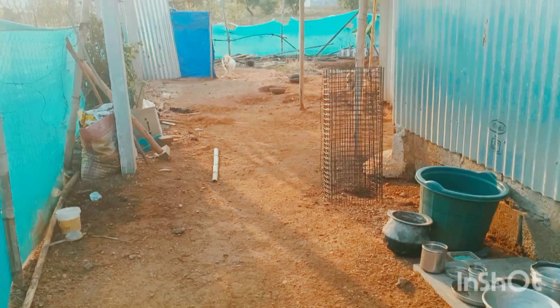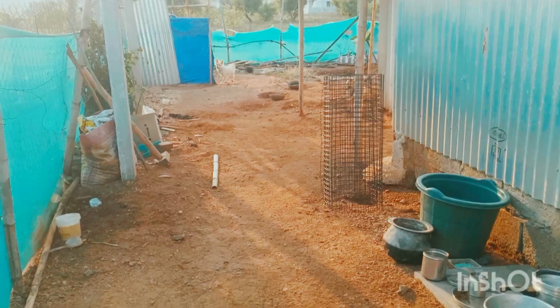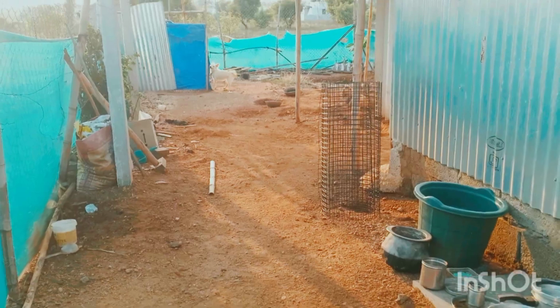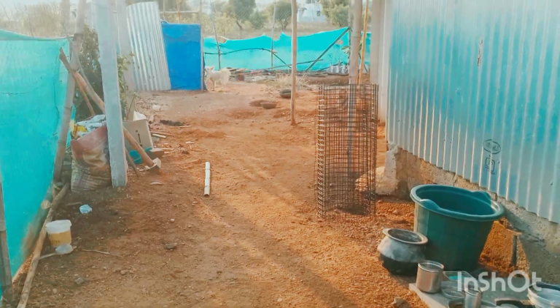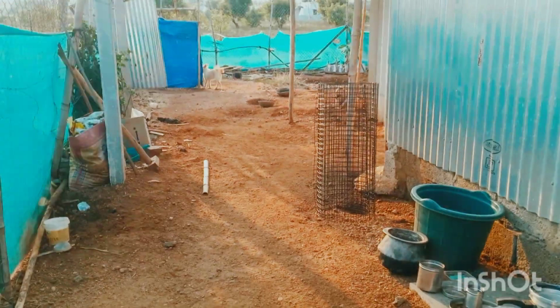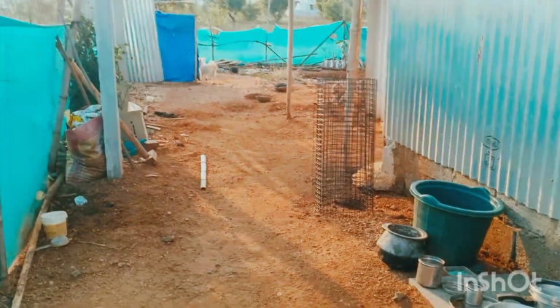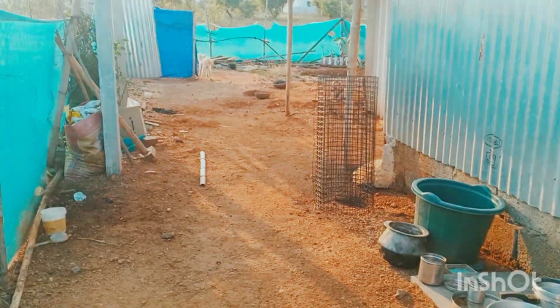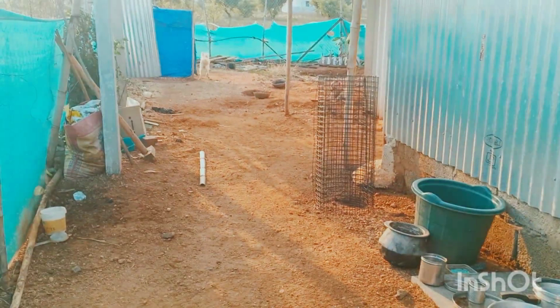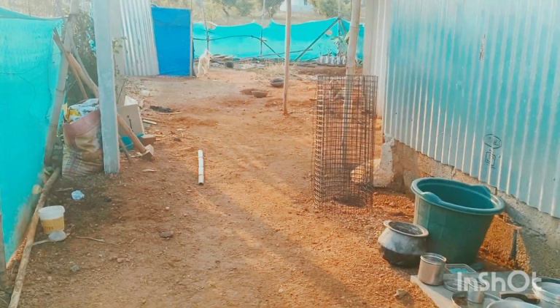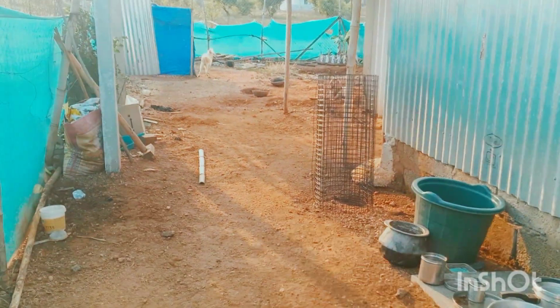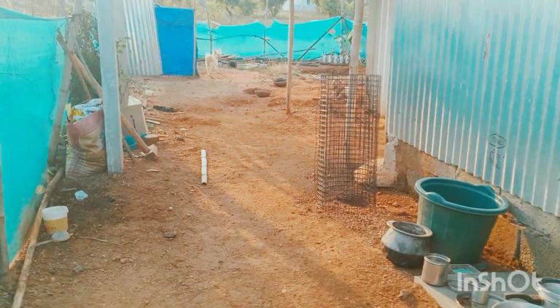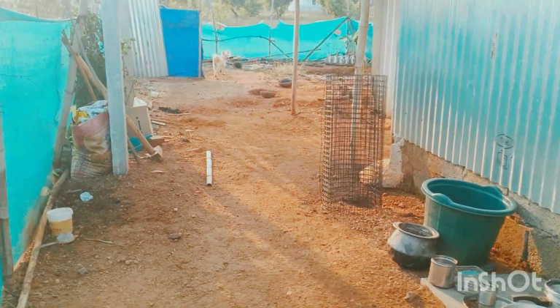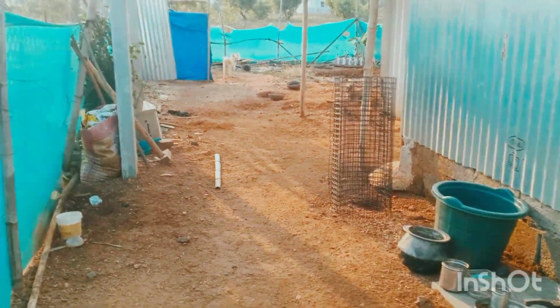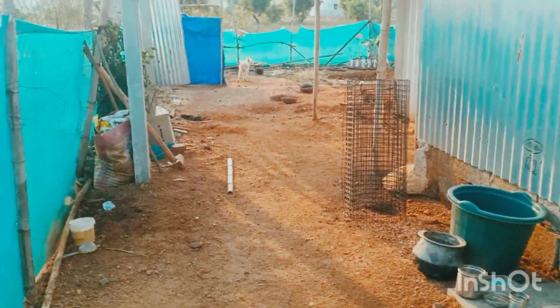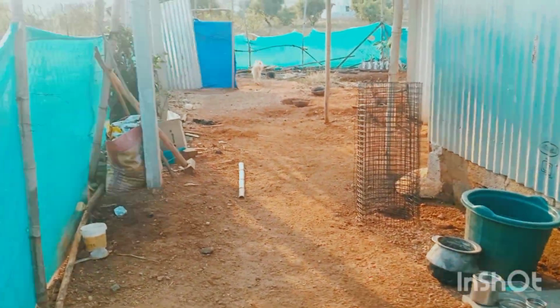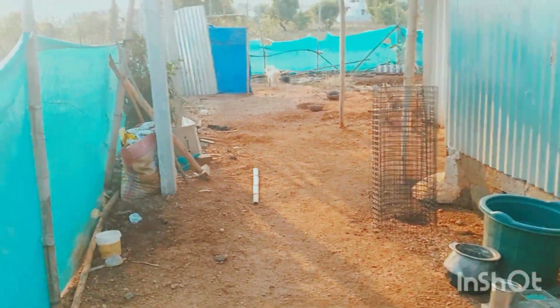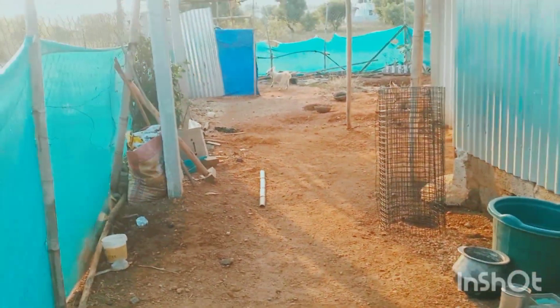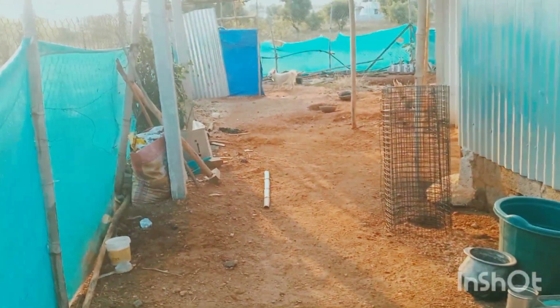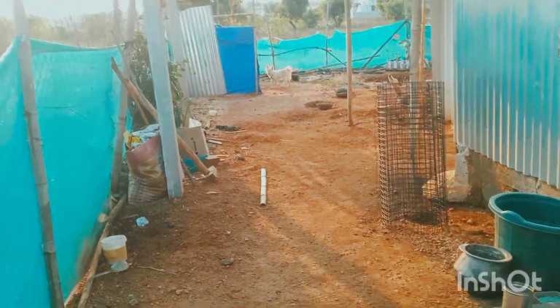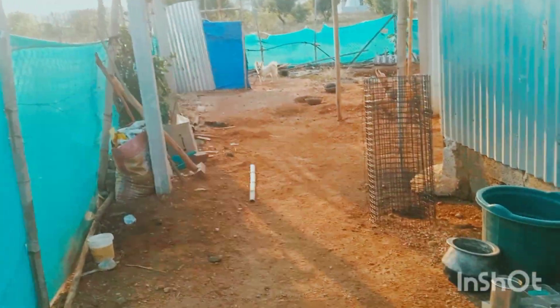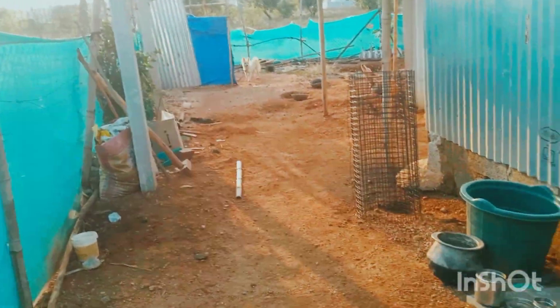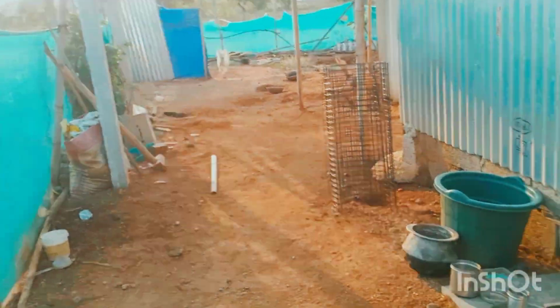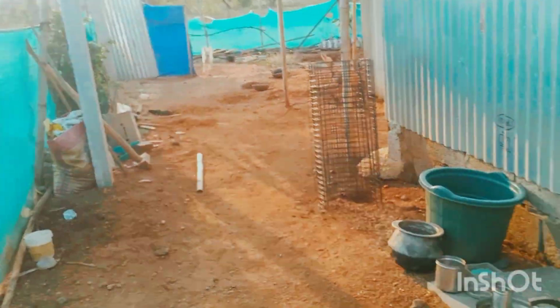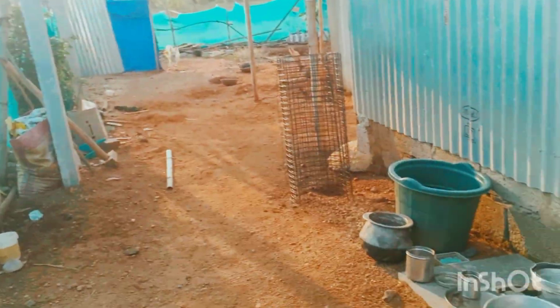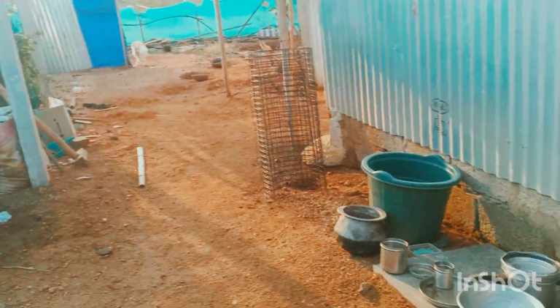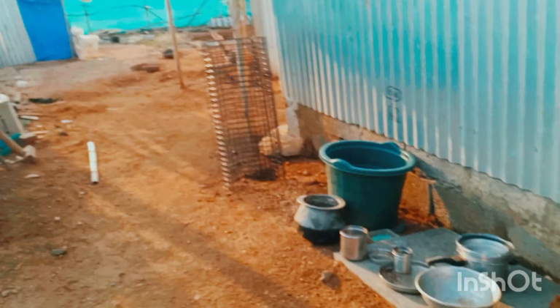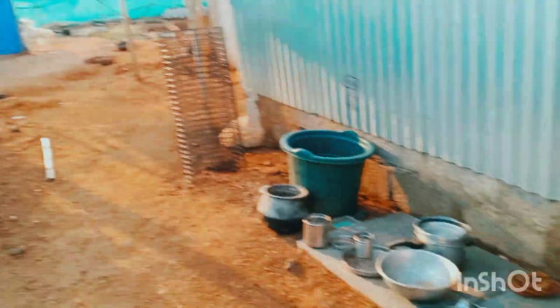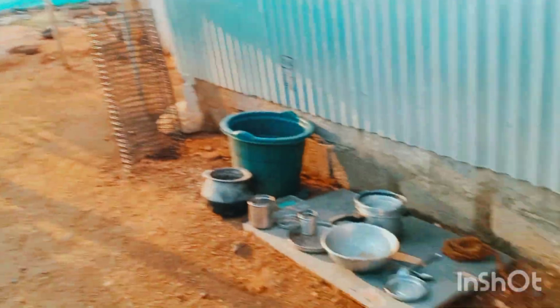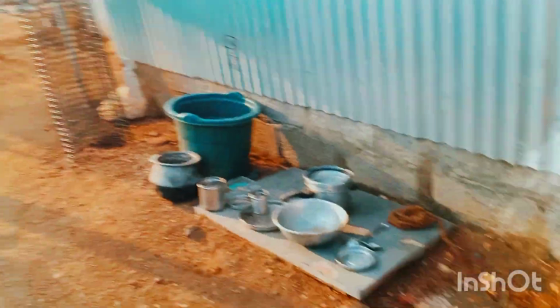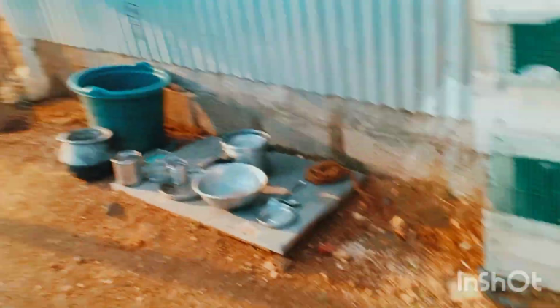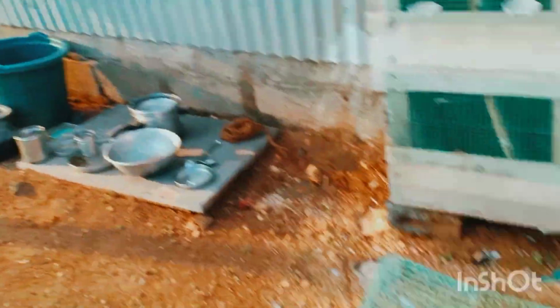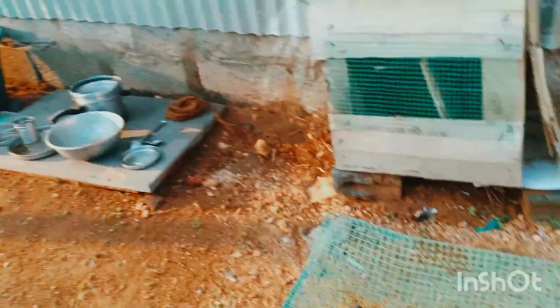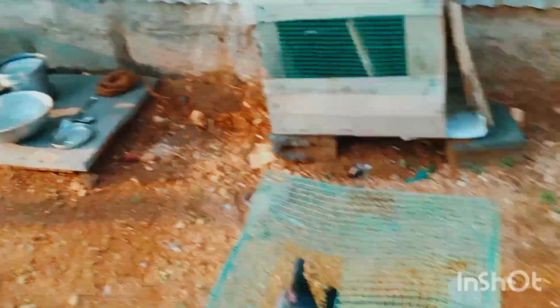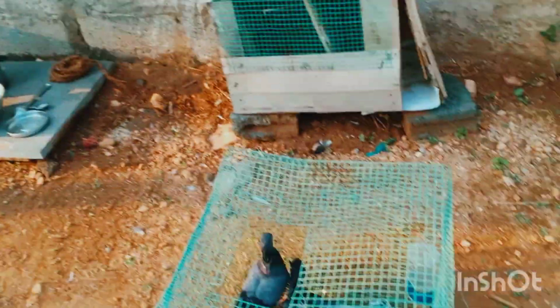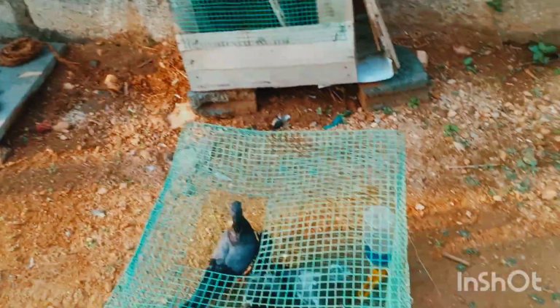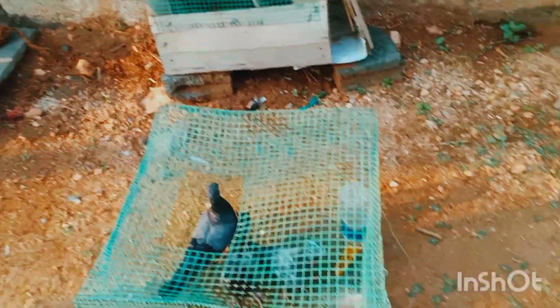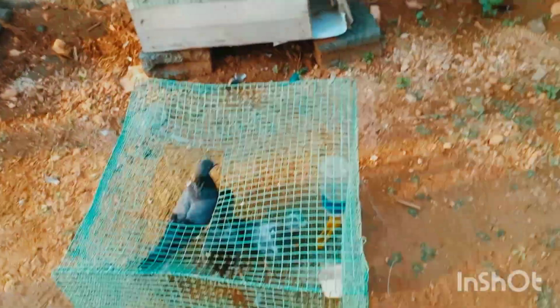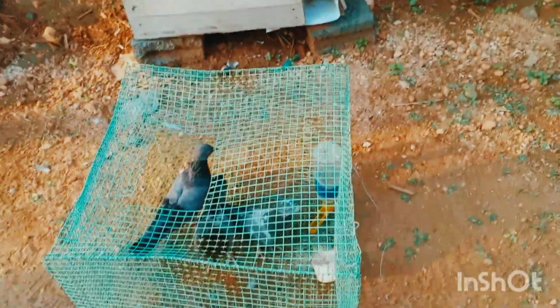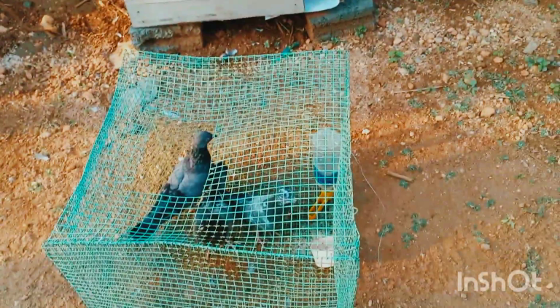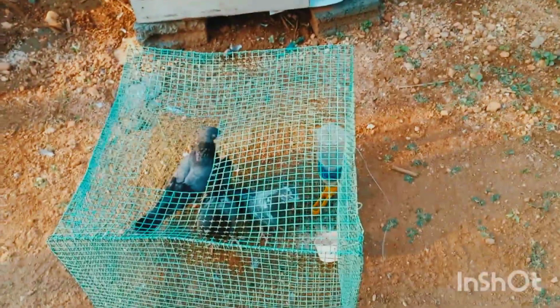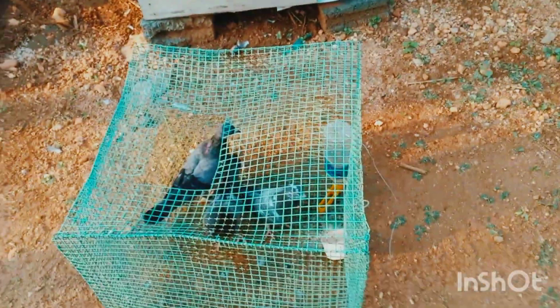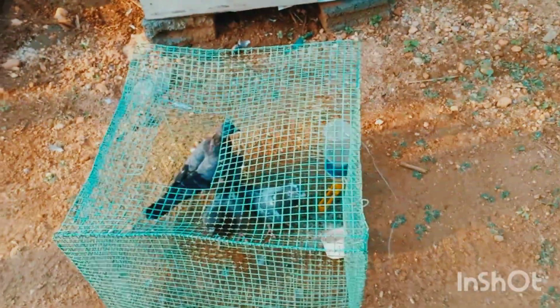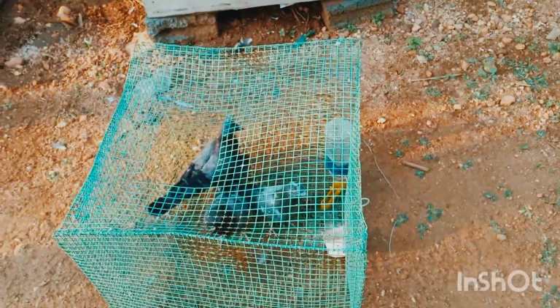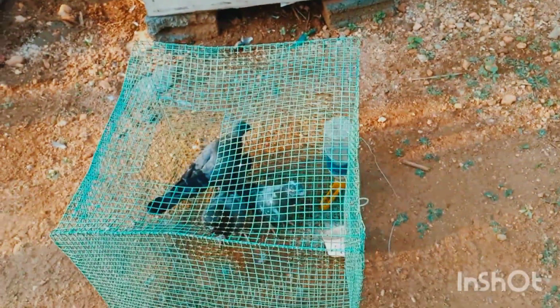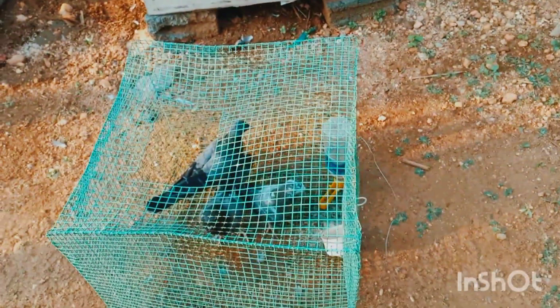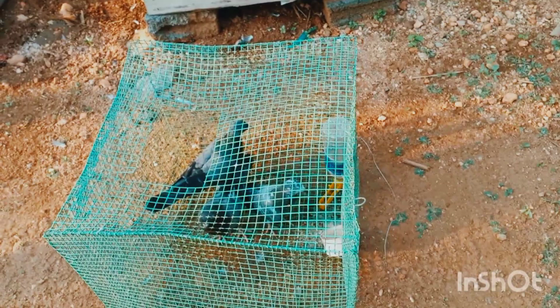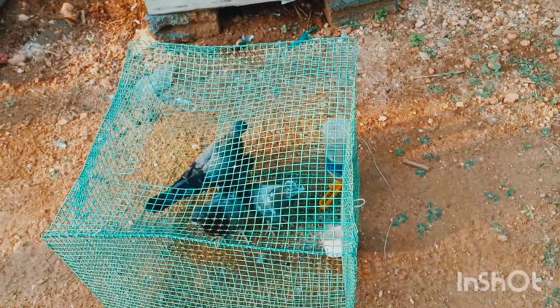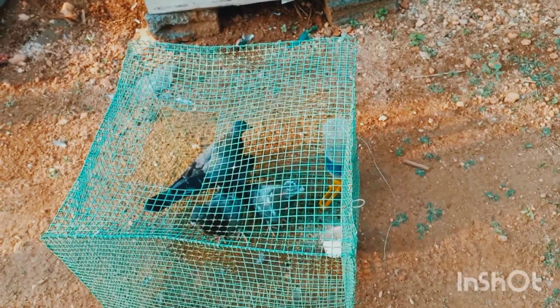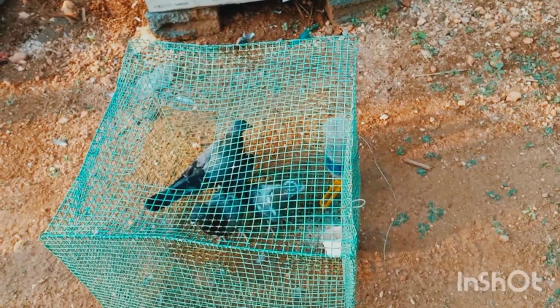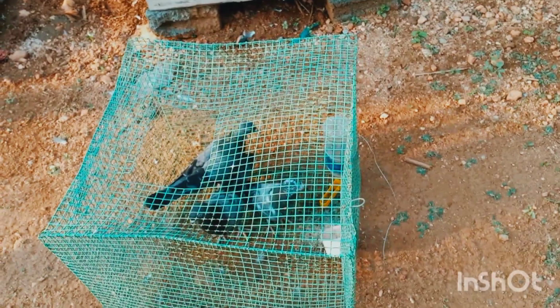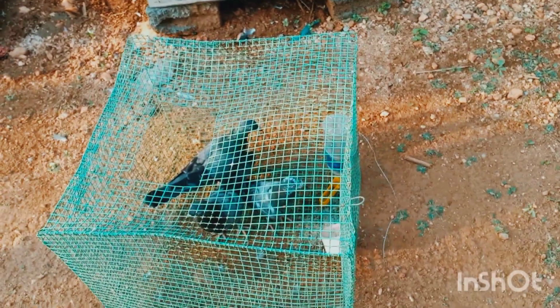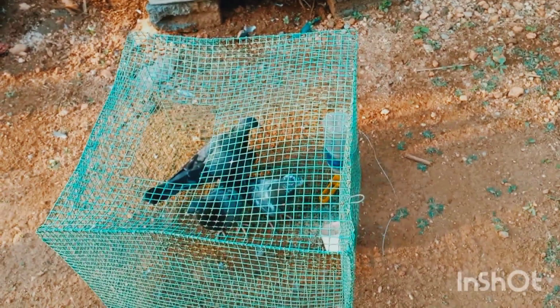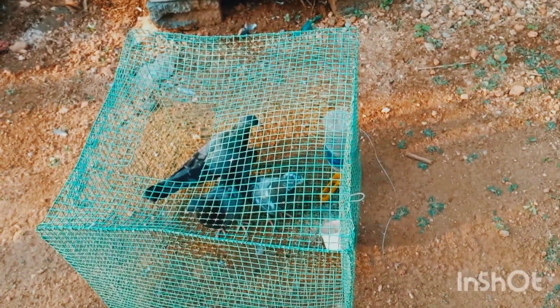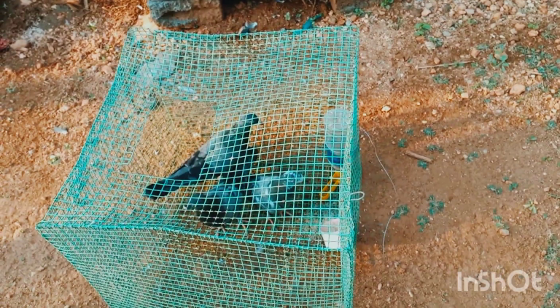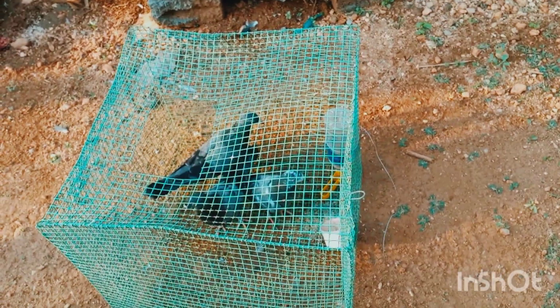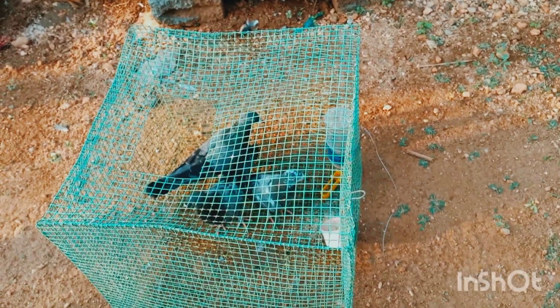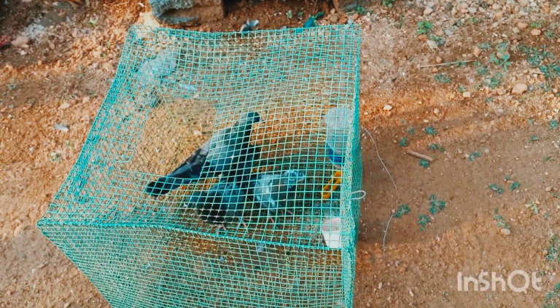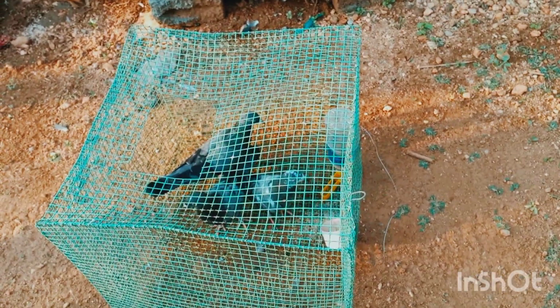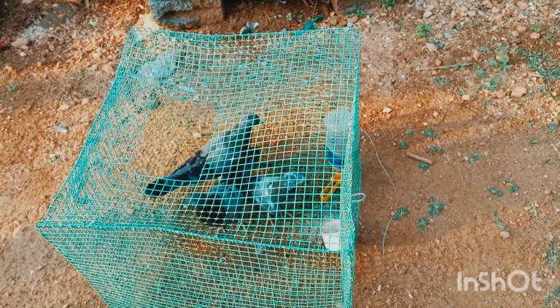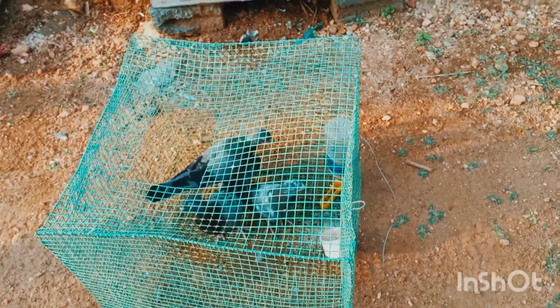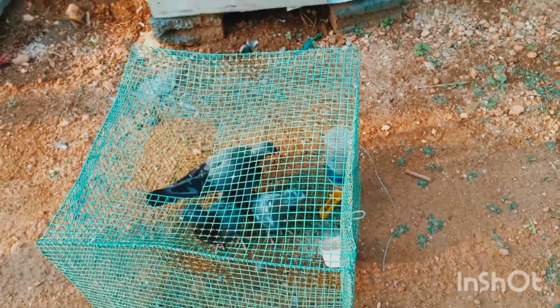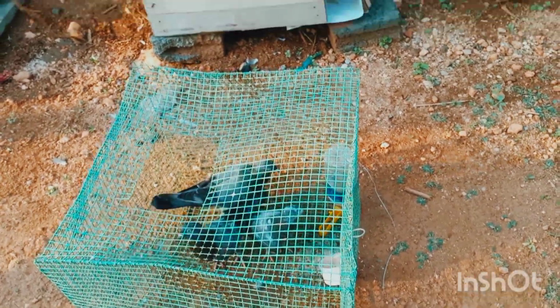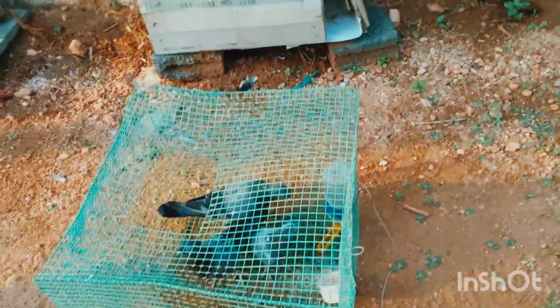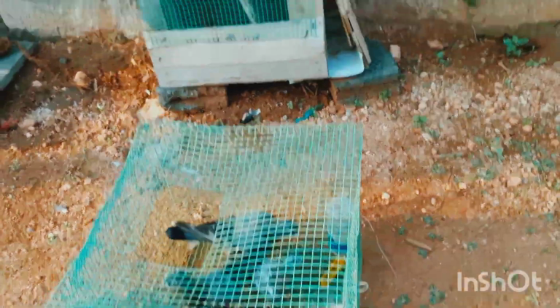Hi guys, welcome to Vidi Pets Farm. Today we will see the various varieties of our farm. Let's go to the video.